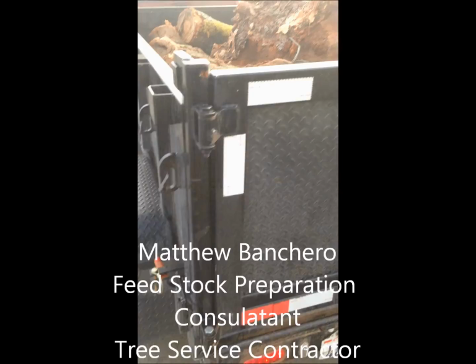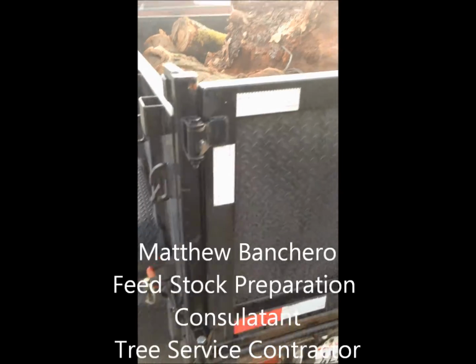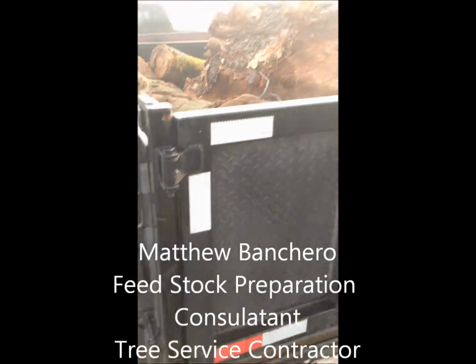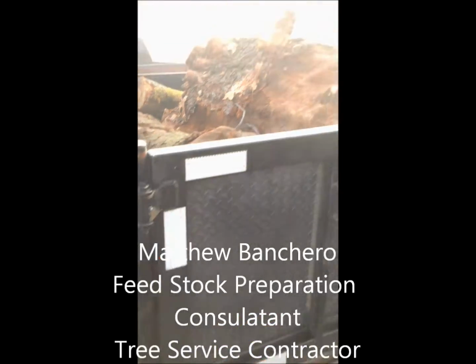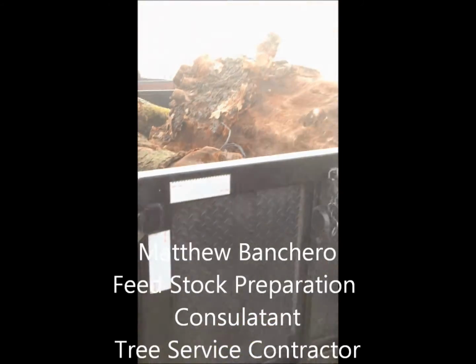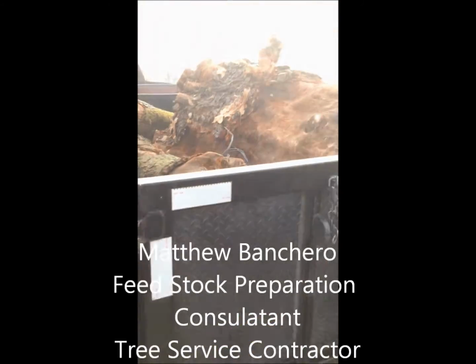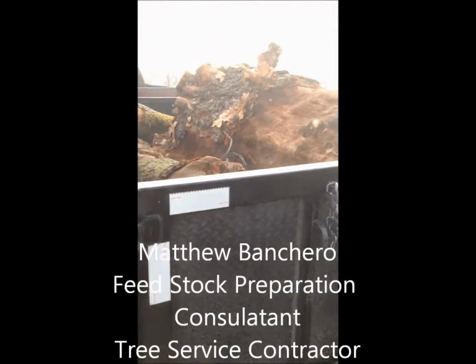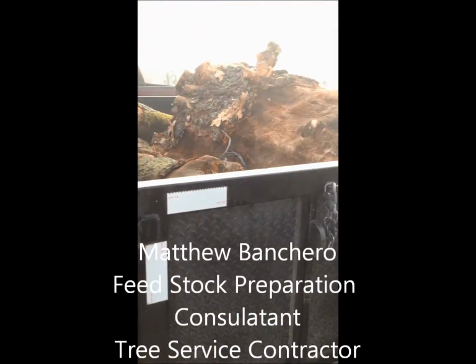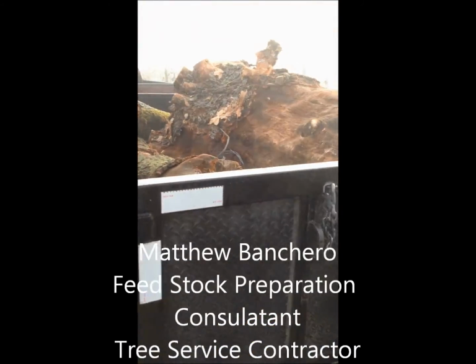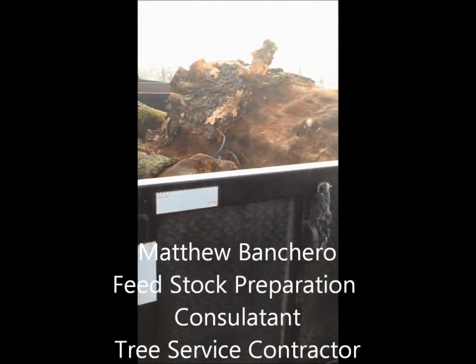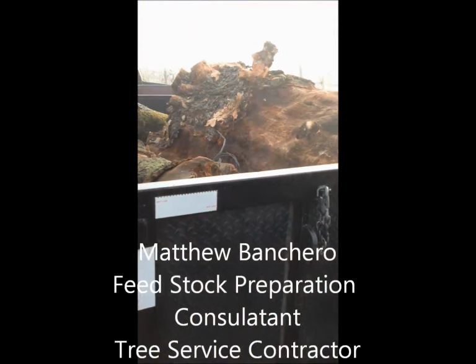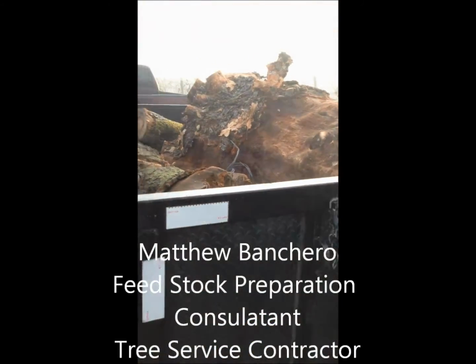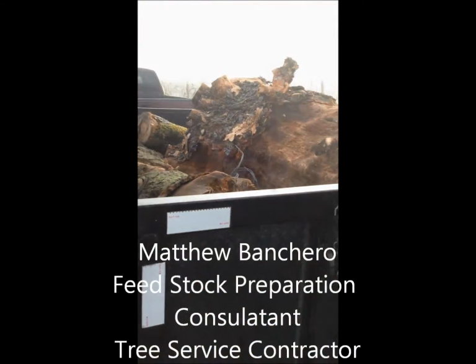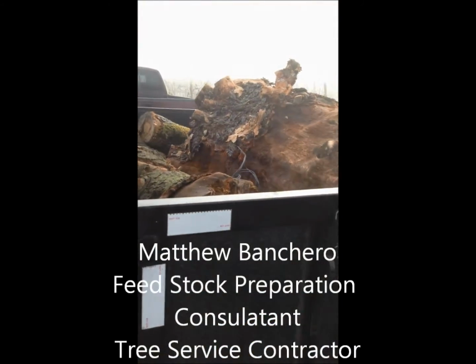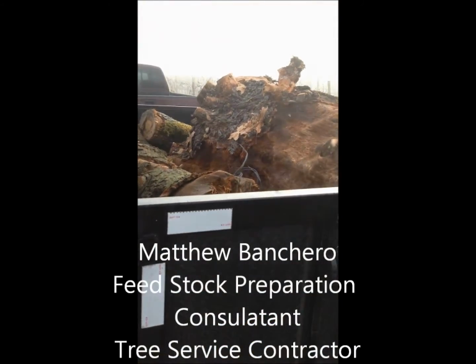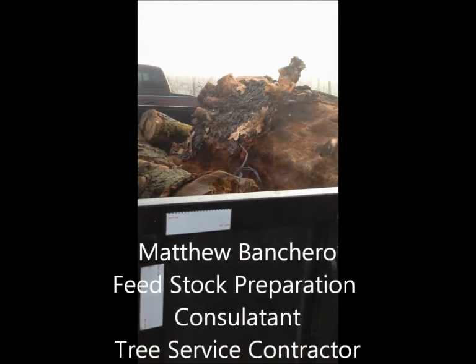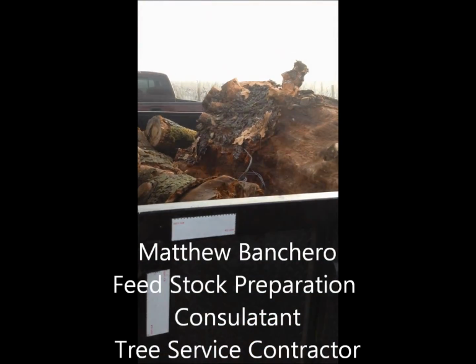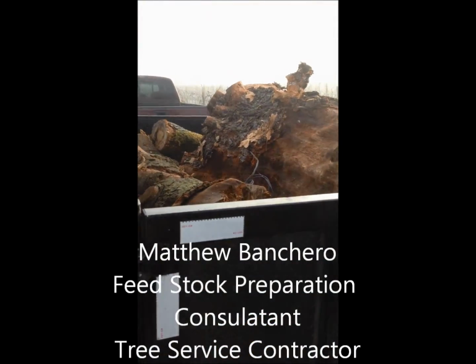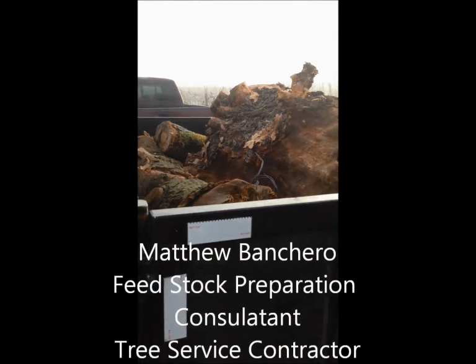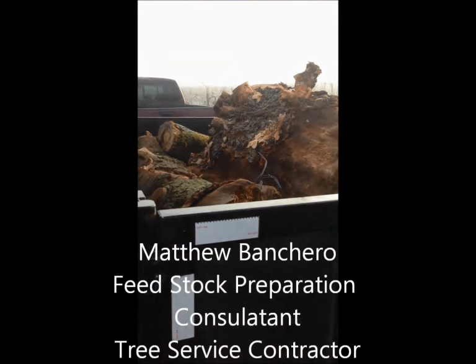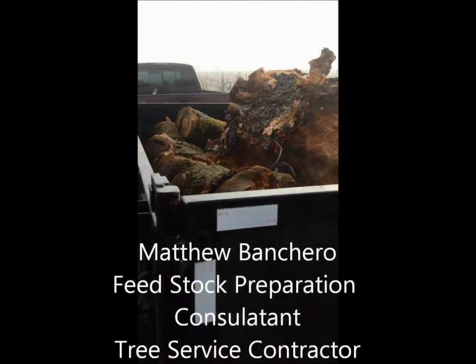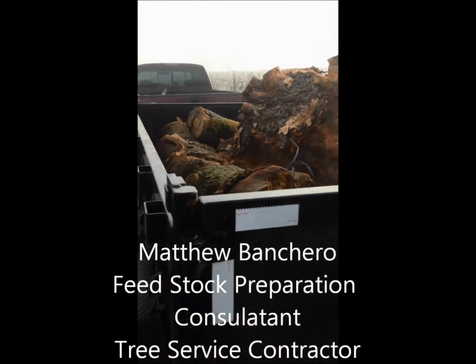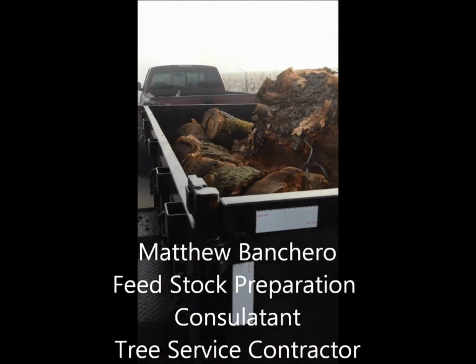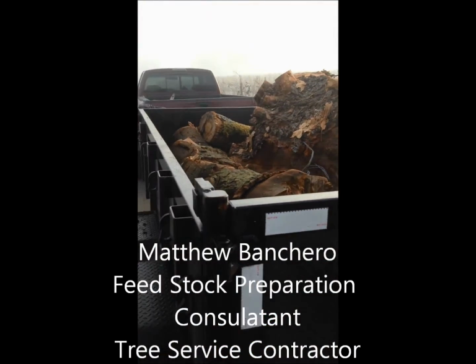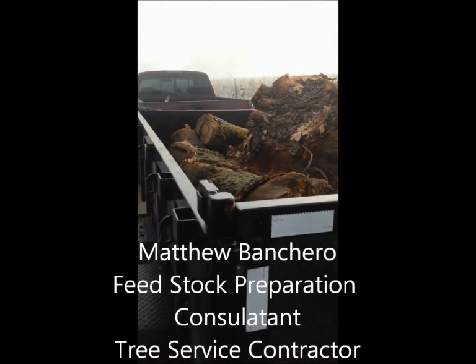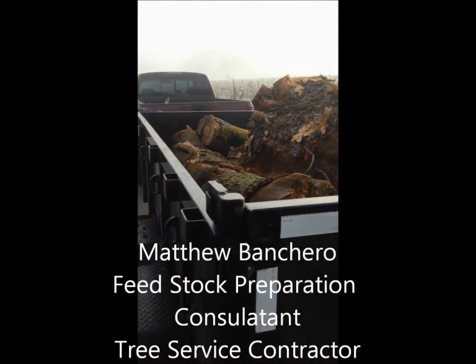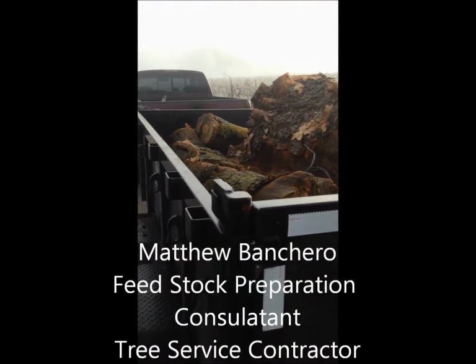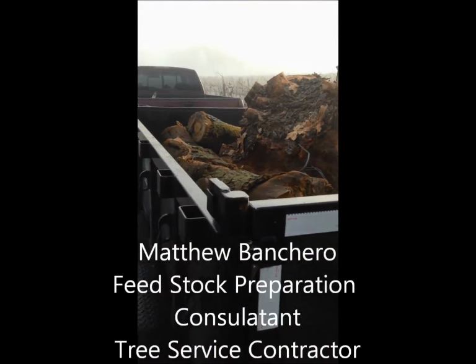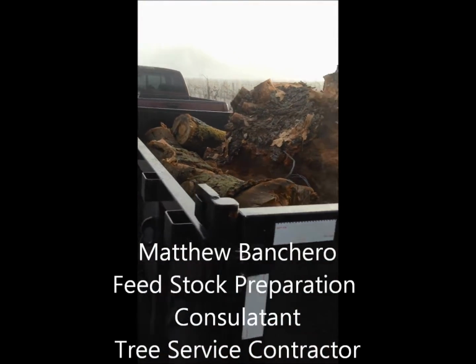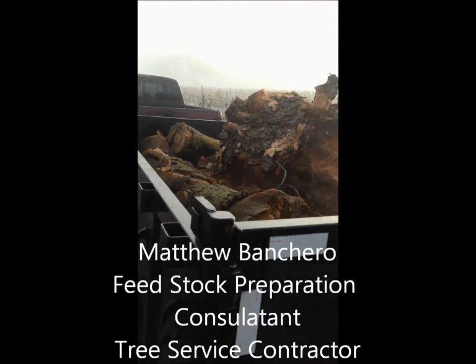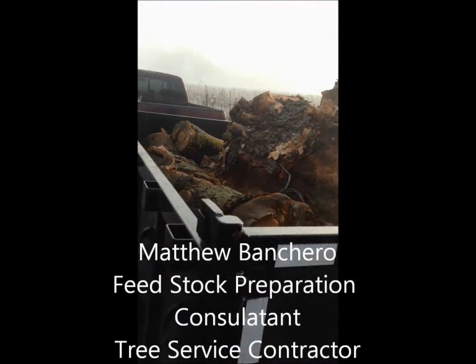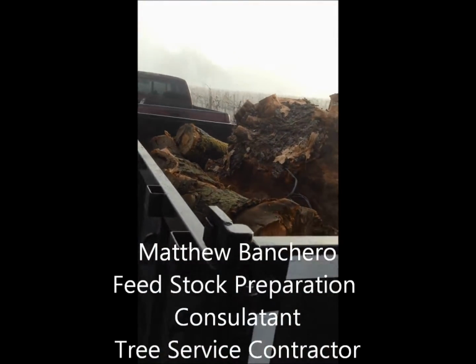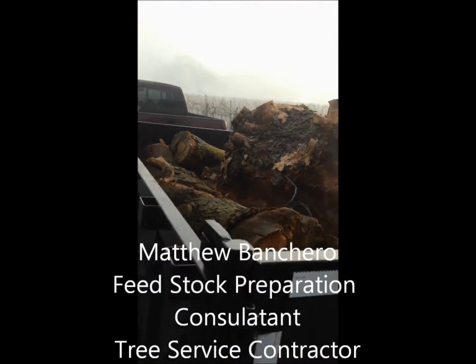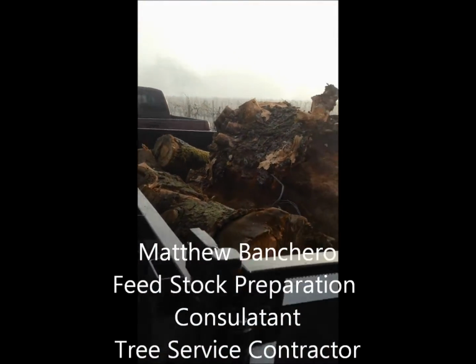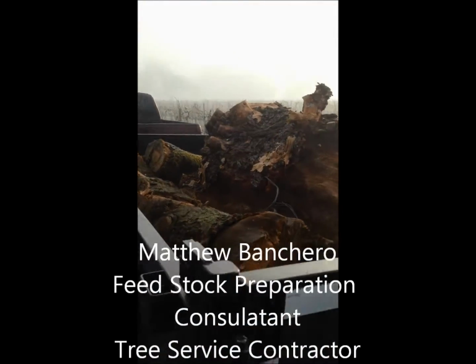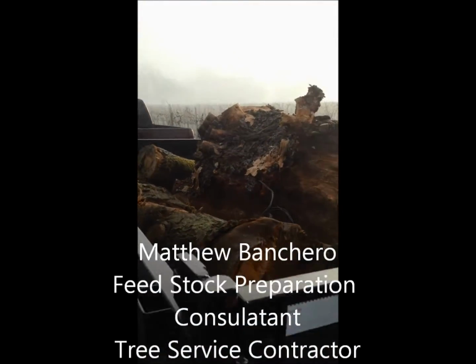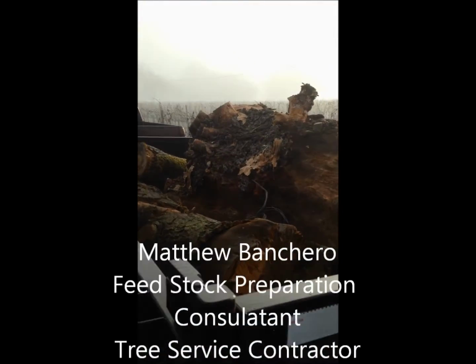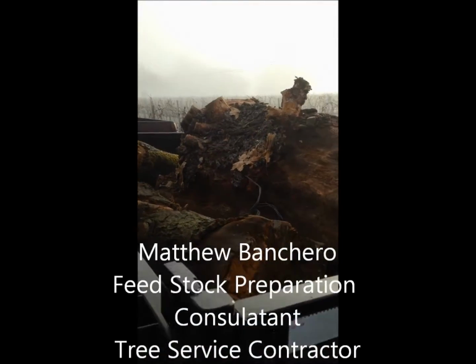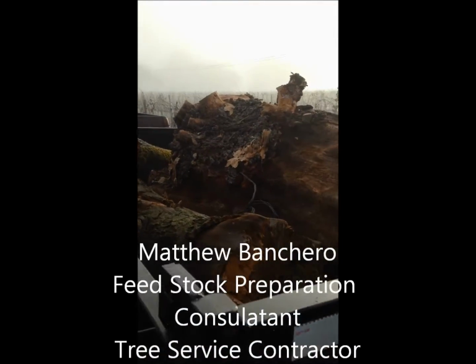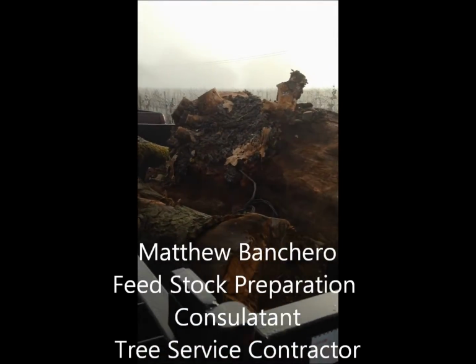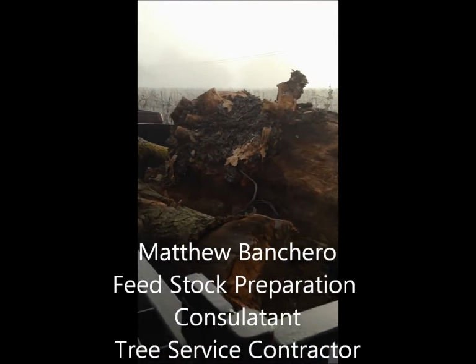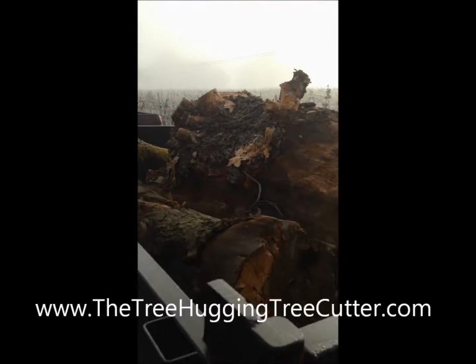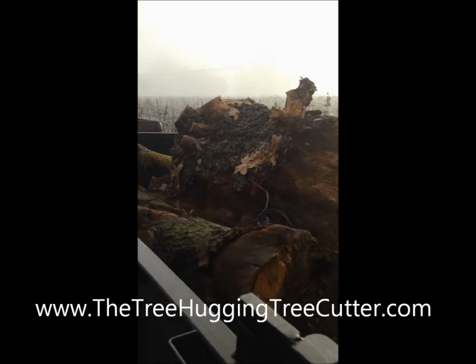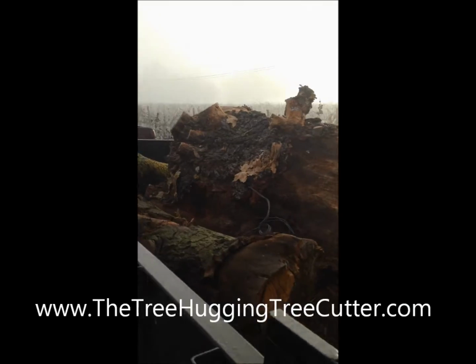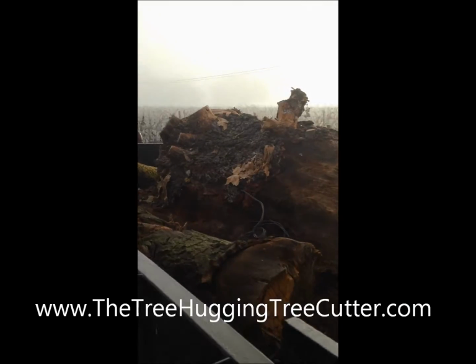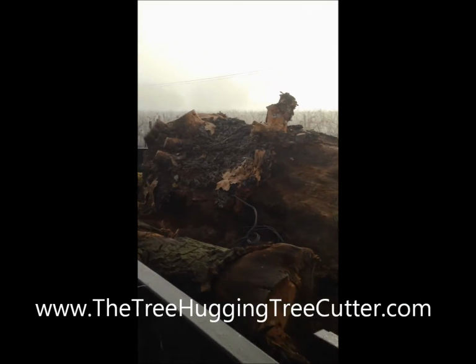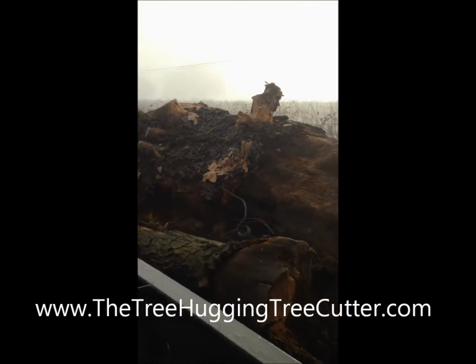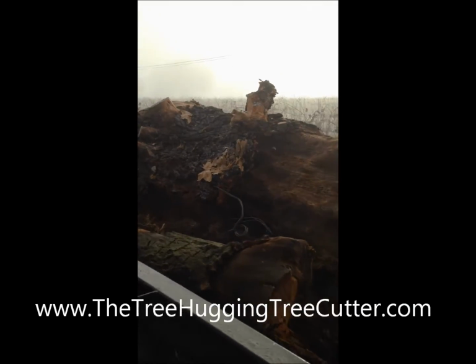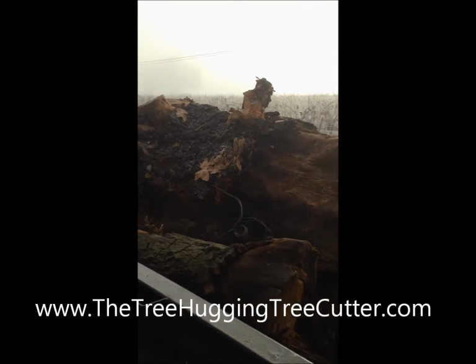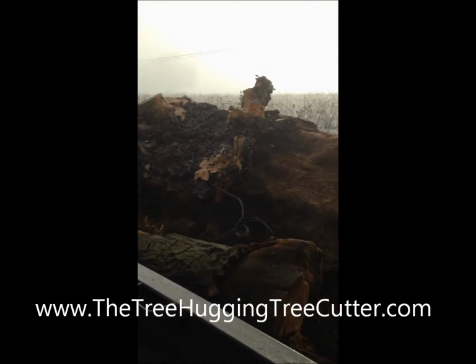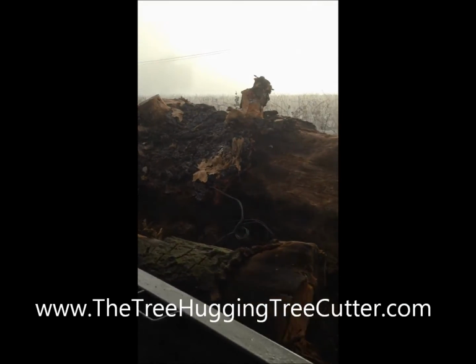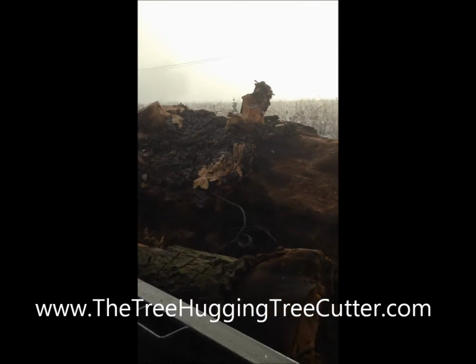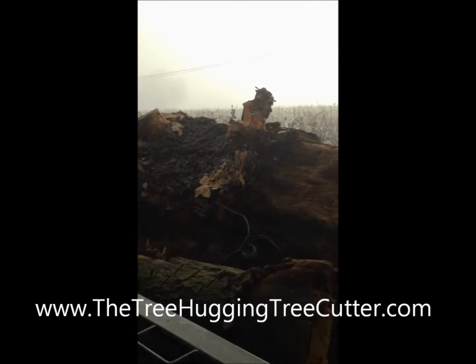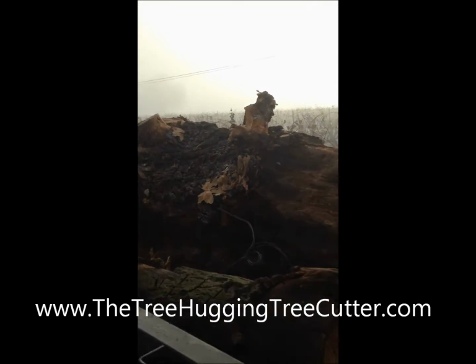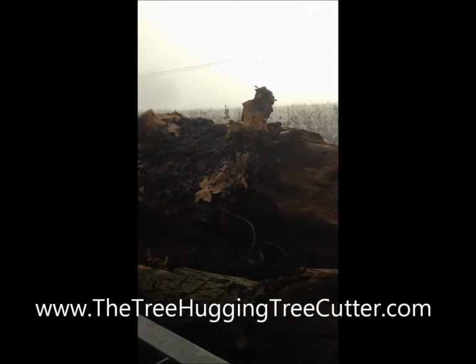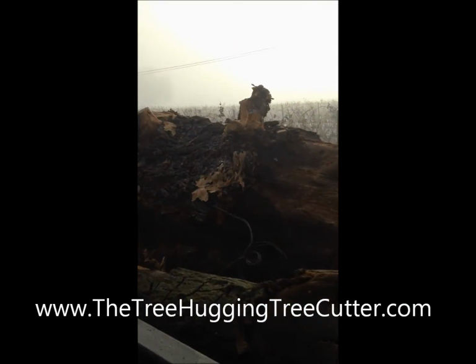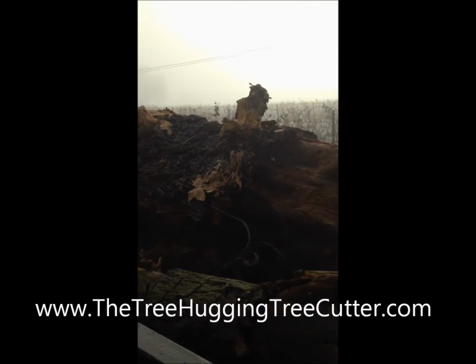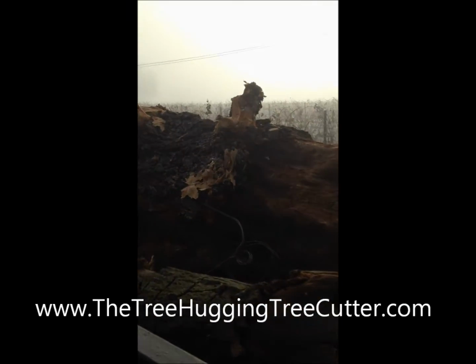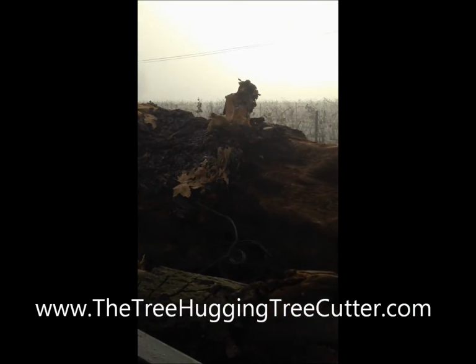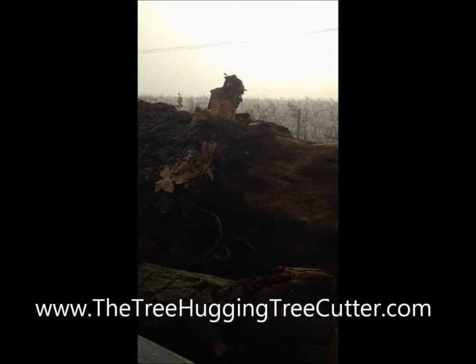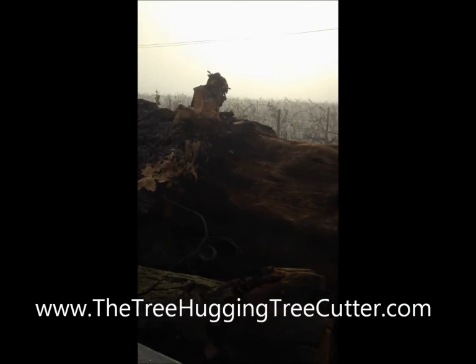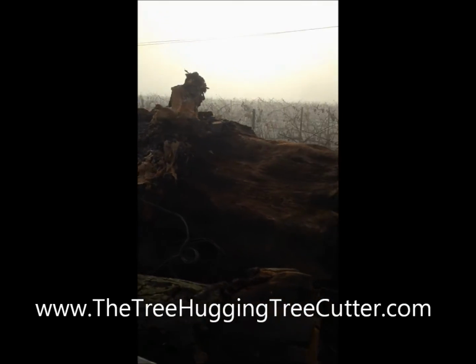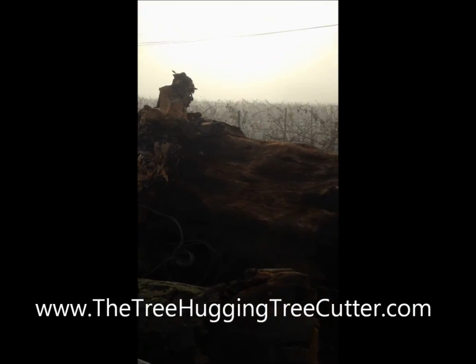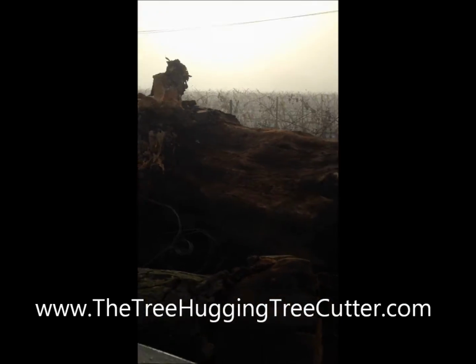My name is Matt Bancaro, and I run a tree service in Sonoma County, California, the Tree Hugging Tree Cutter.